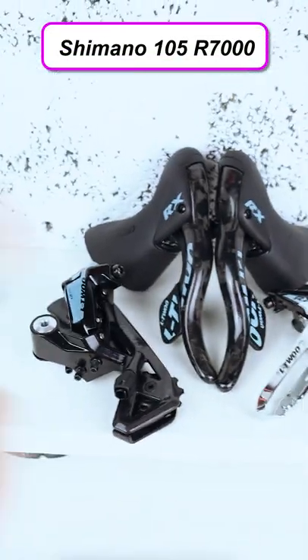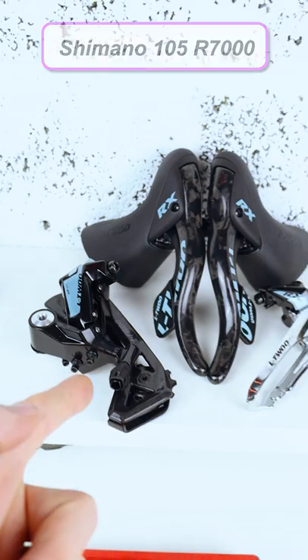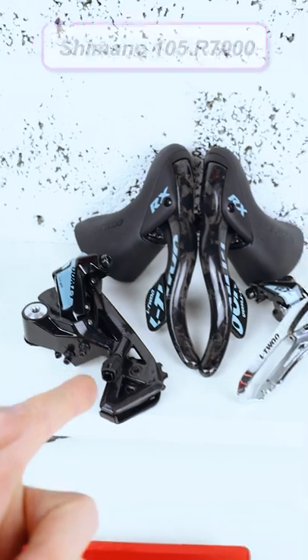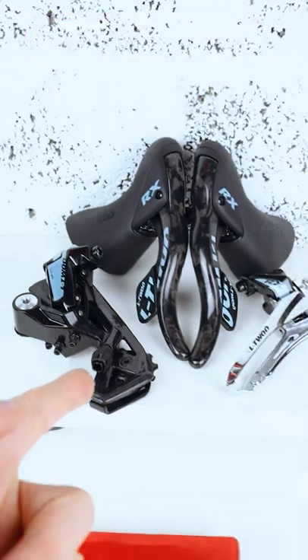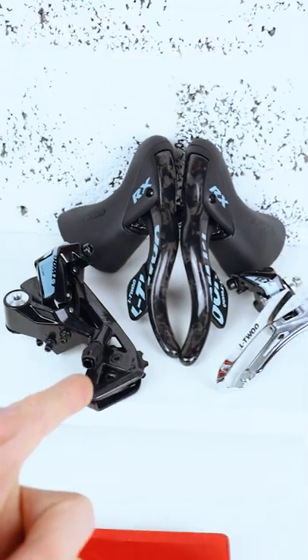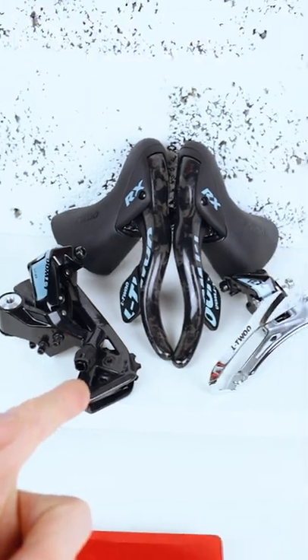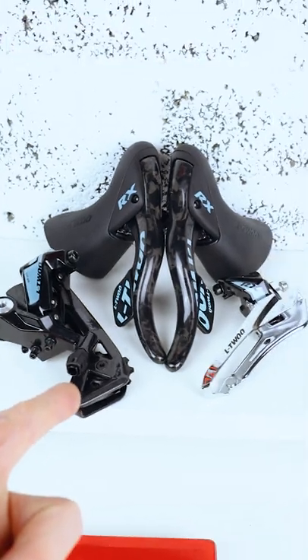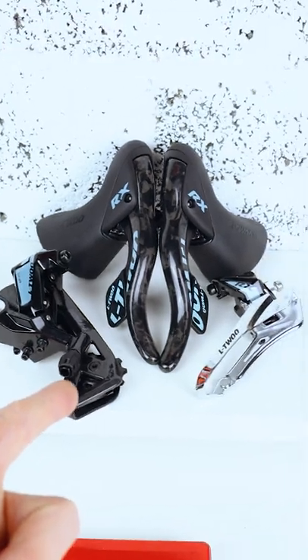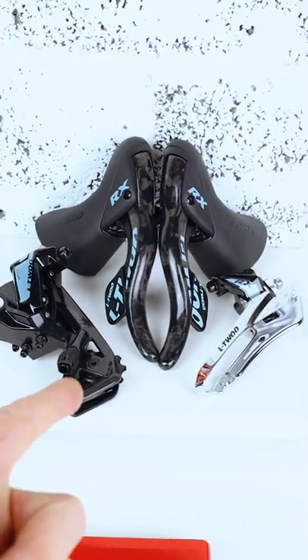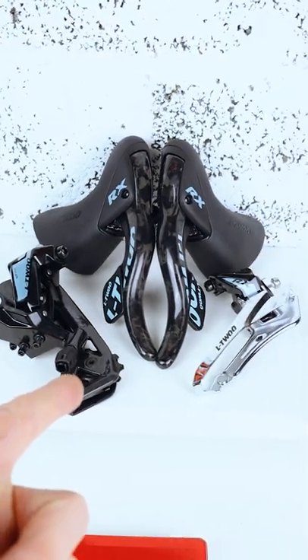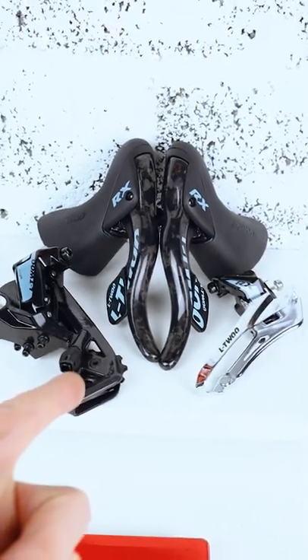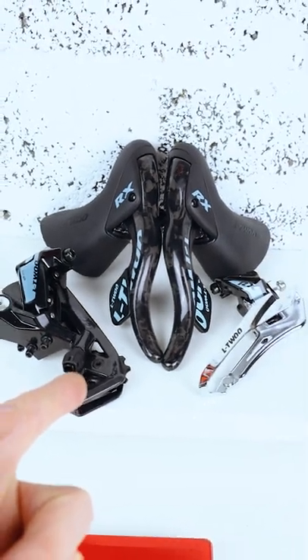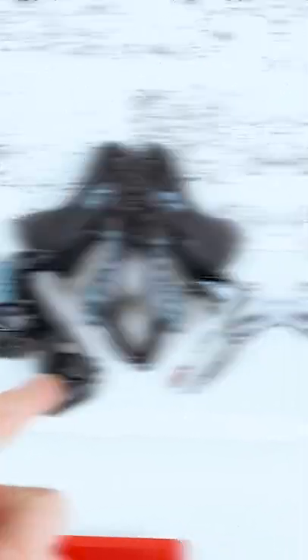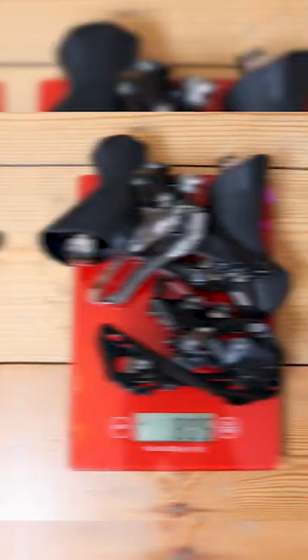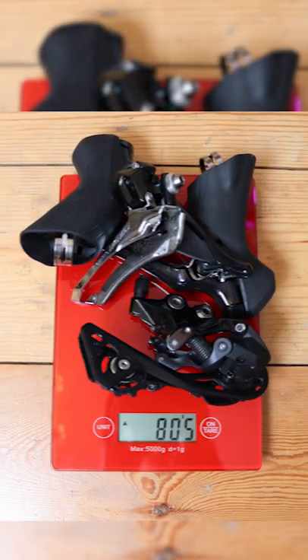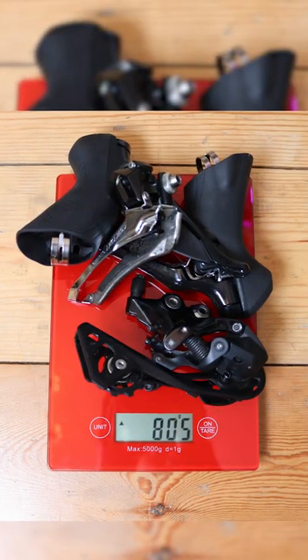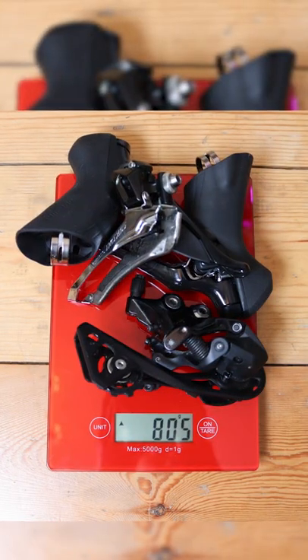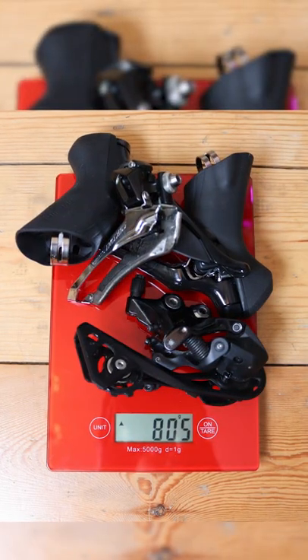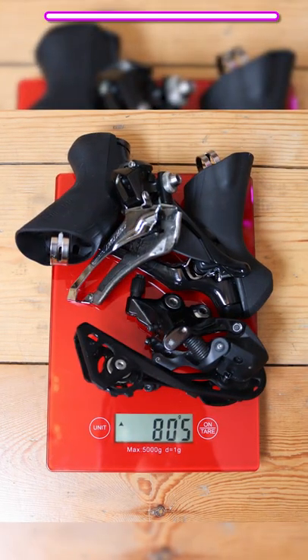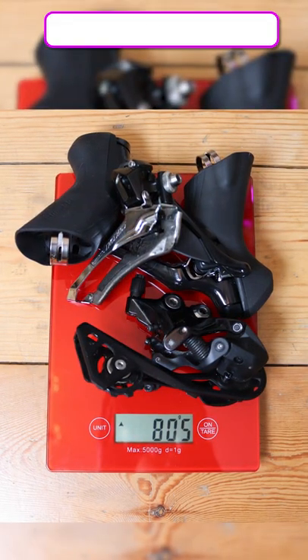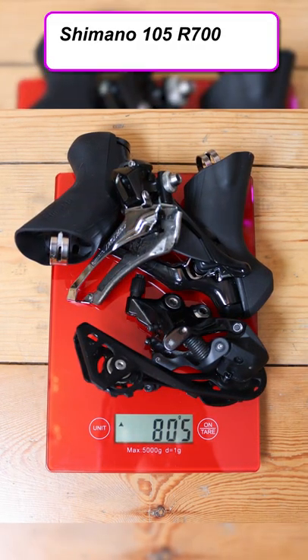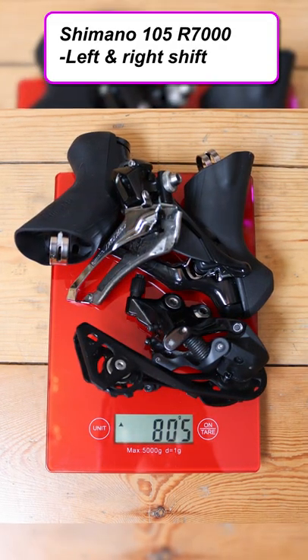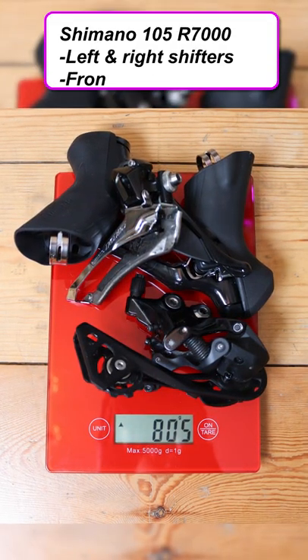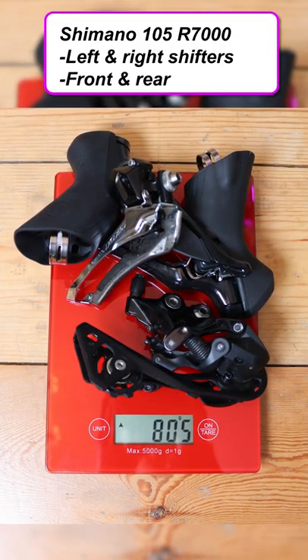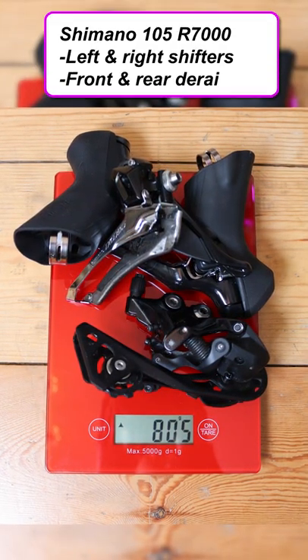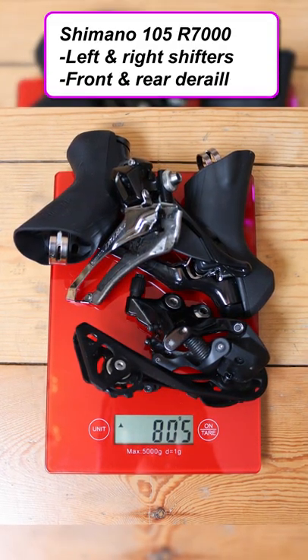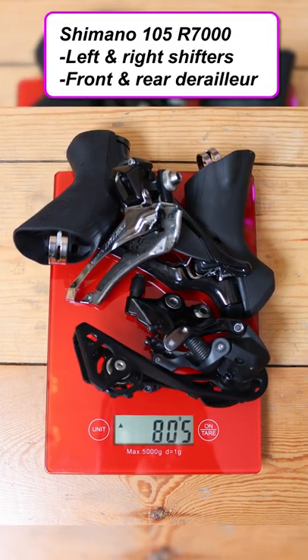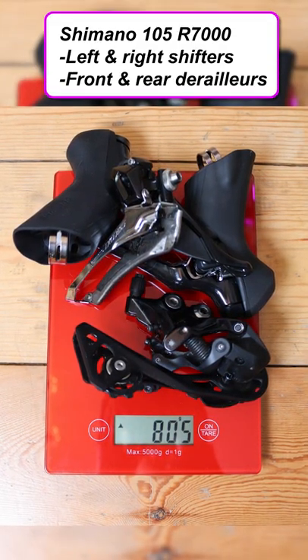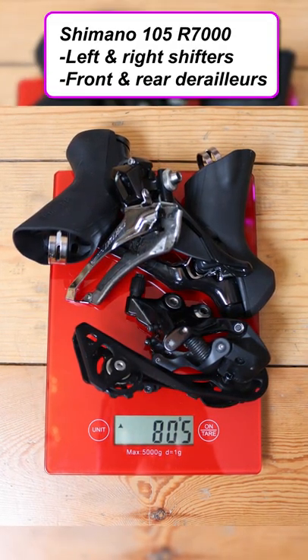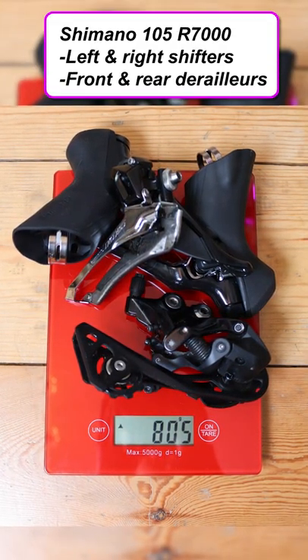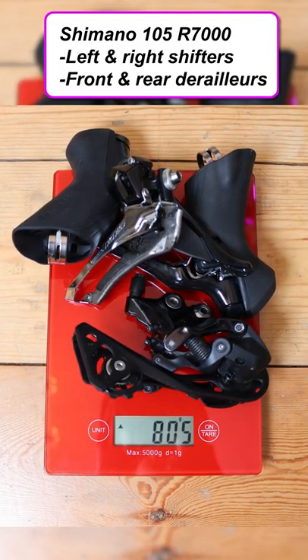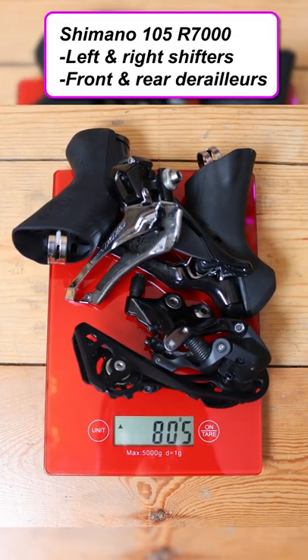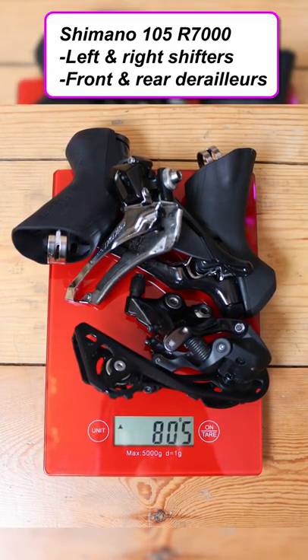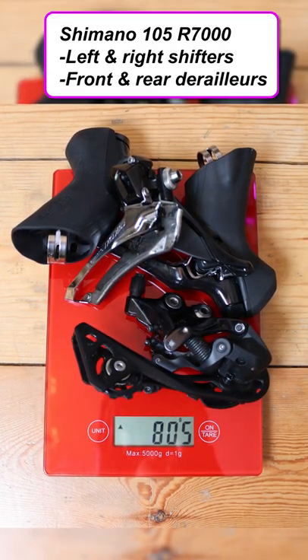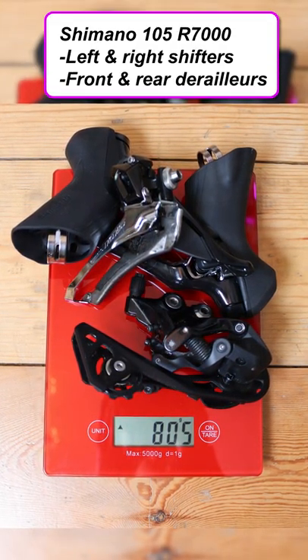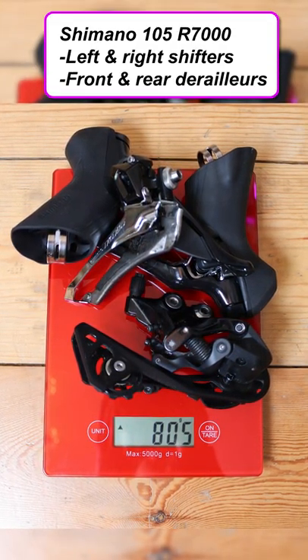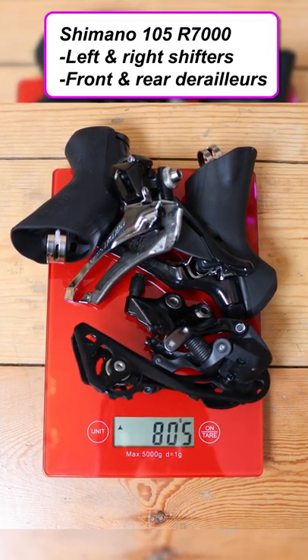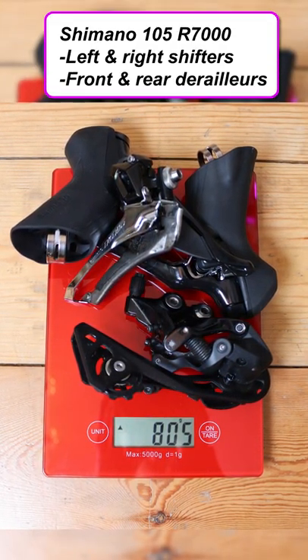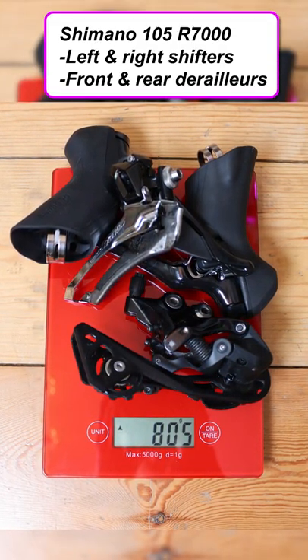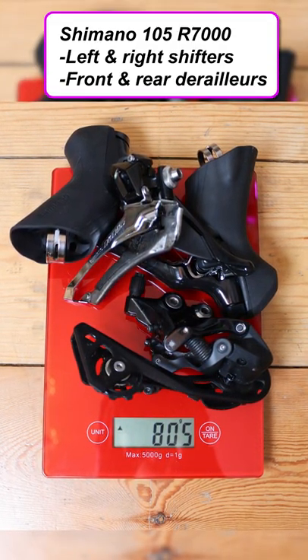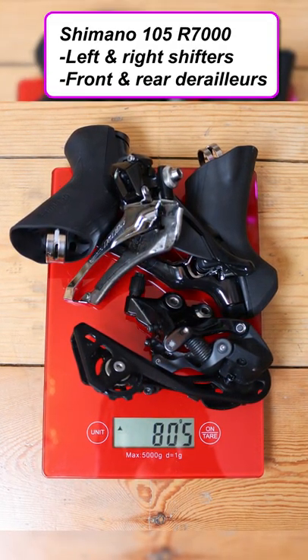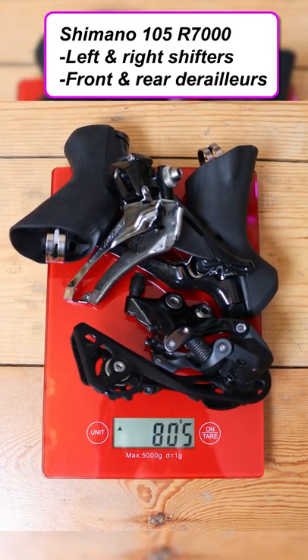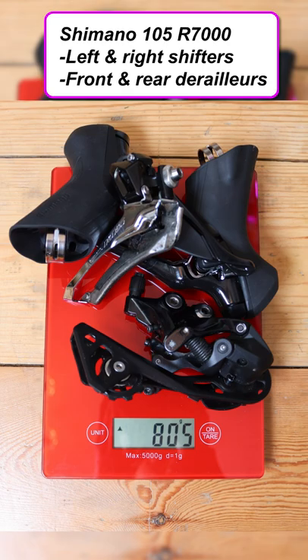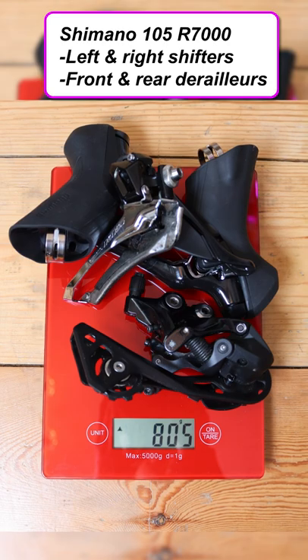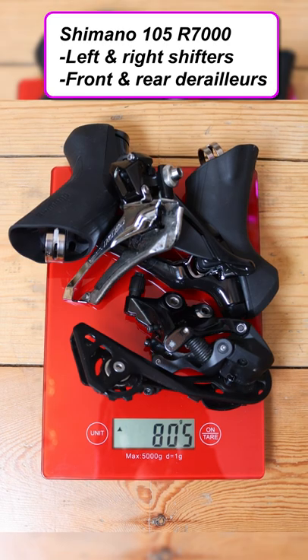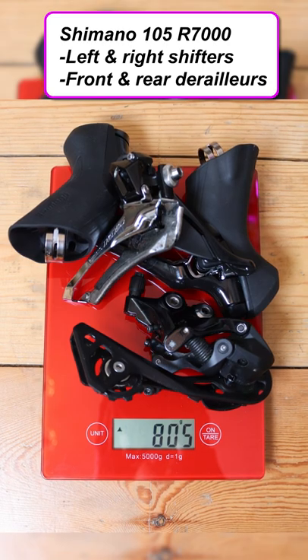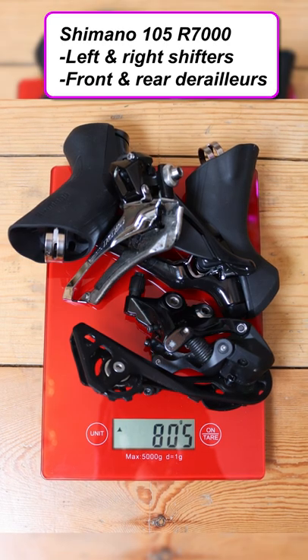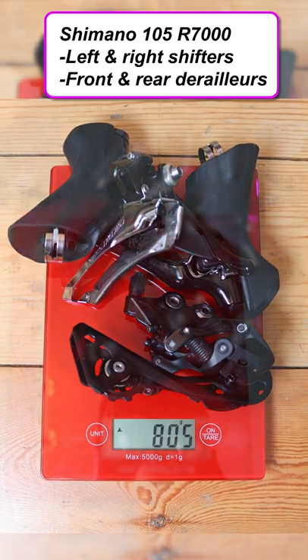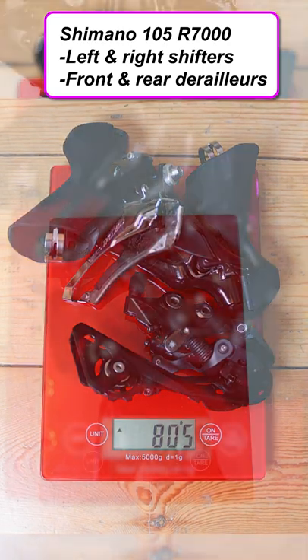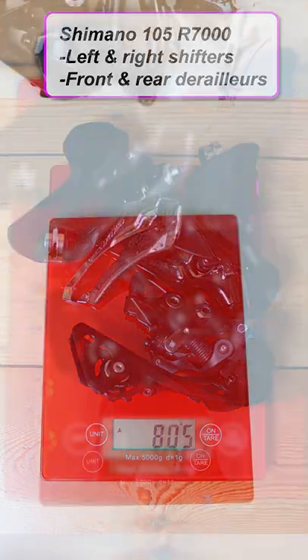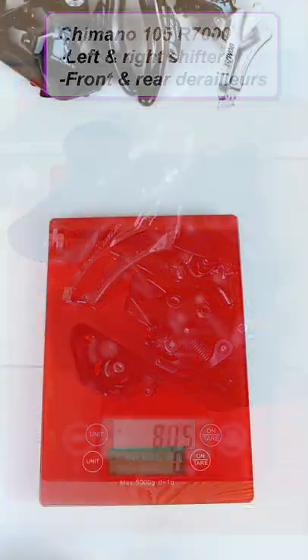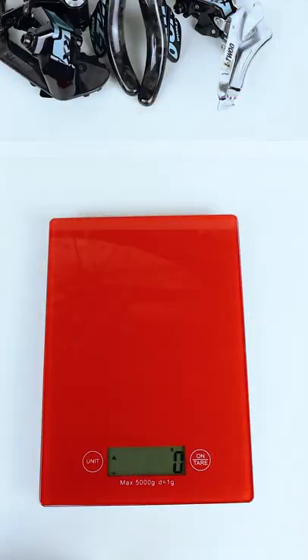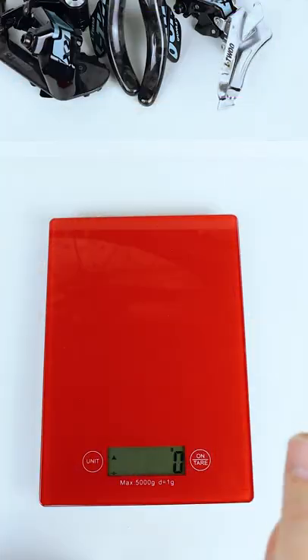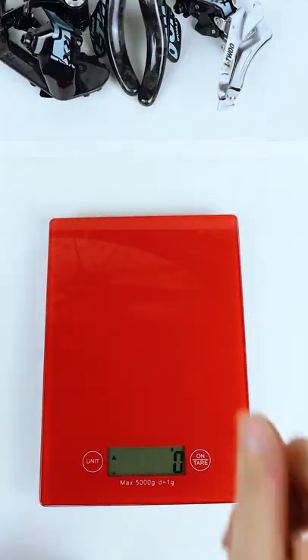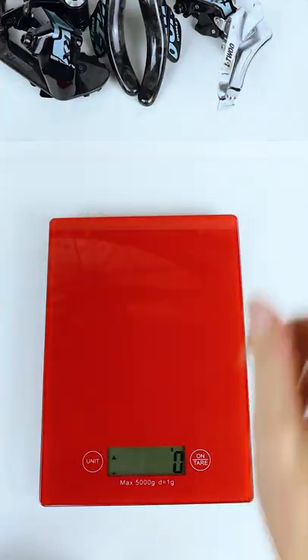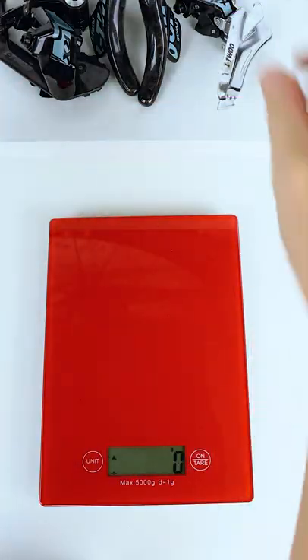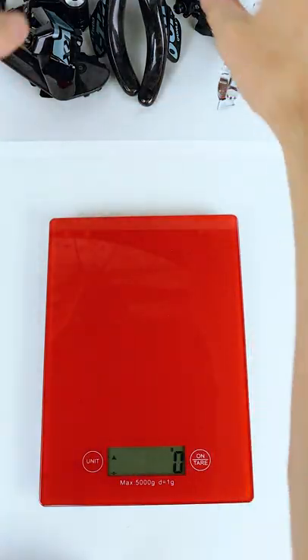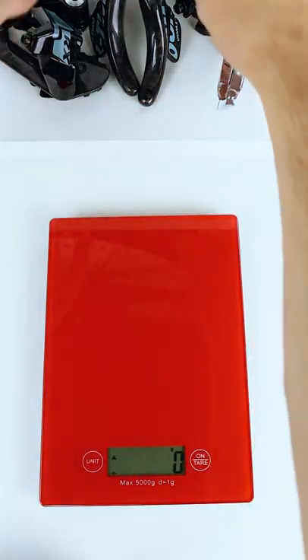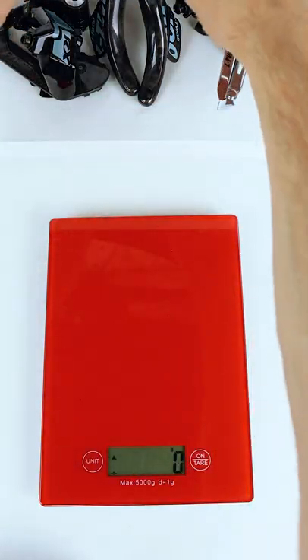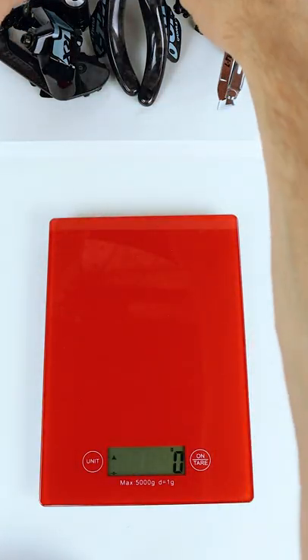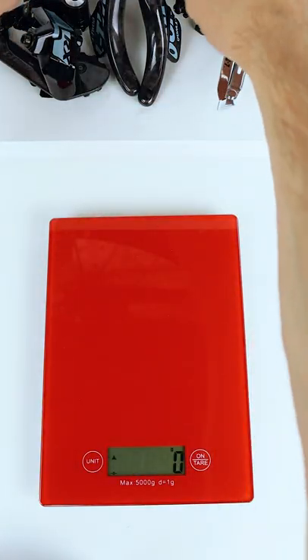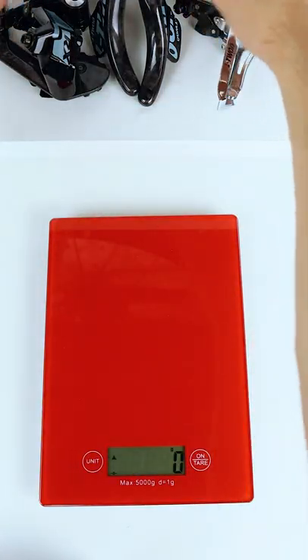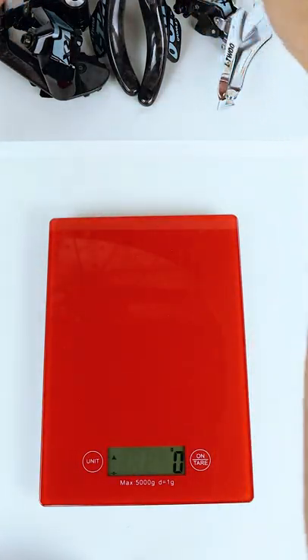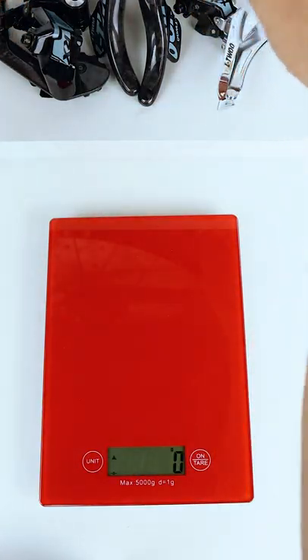Let's get these on the scales. For the 105 R7000 — both shifters and derailleurs — 805 grams.